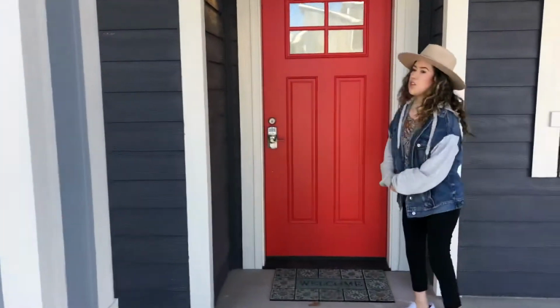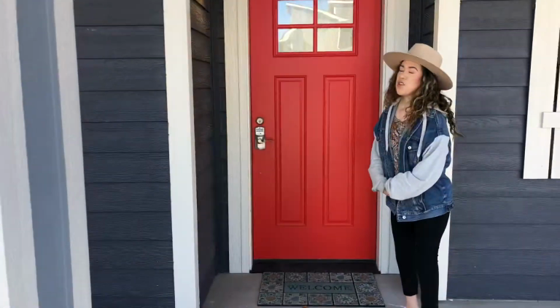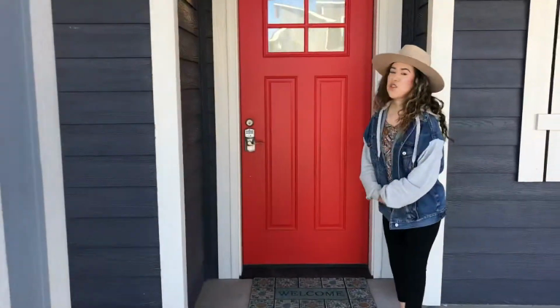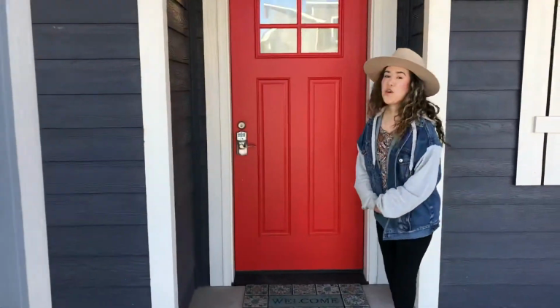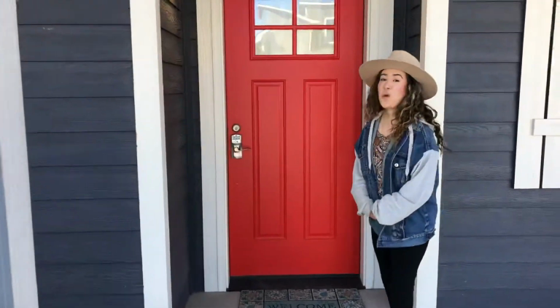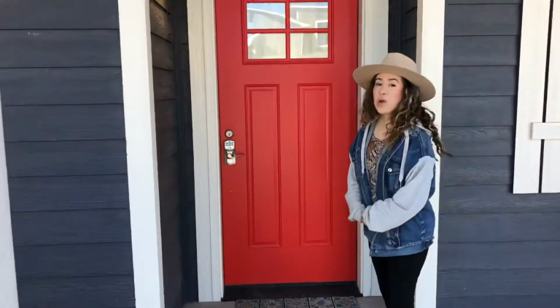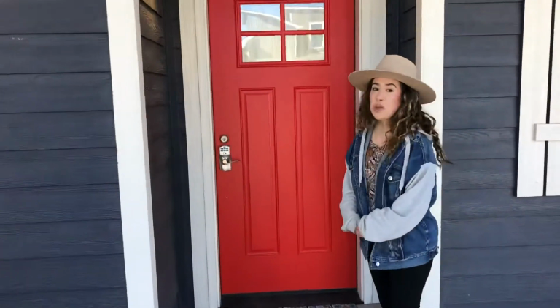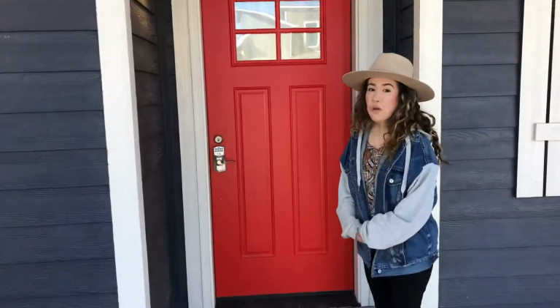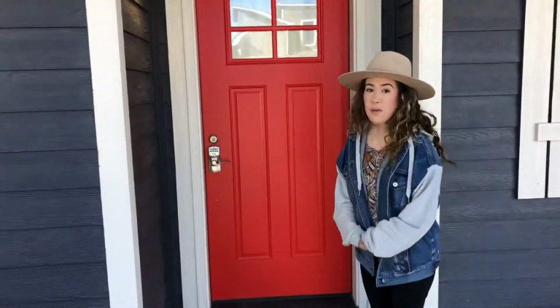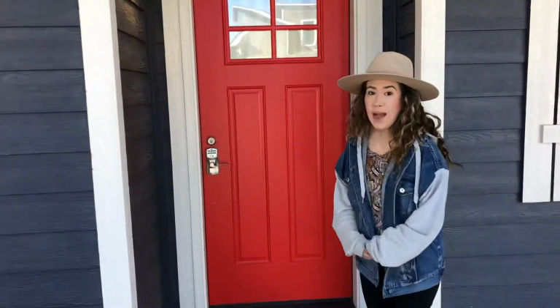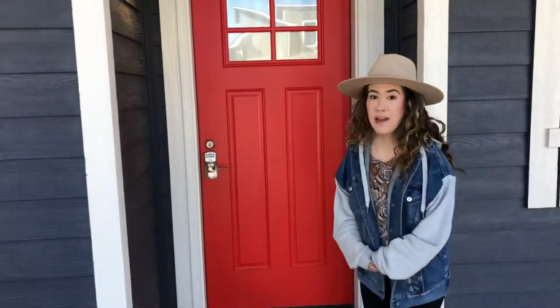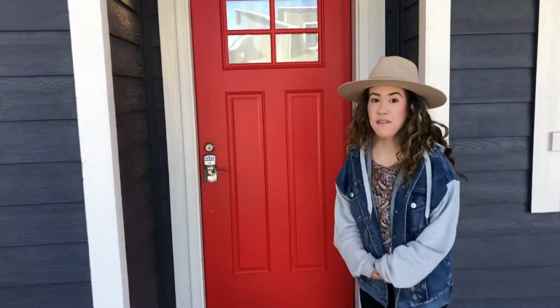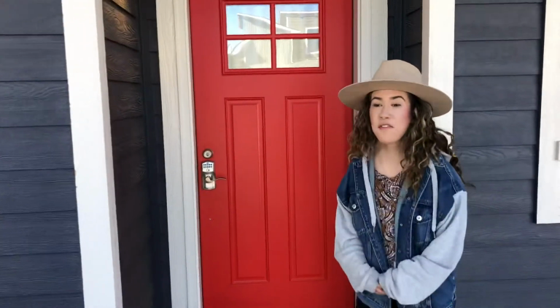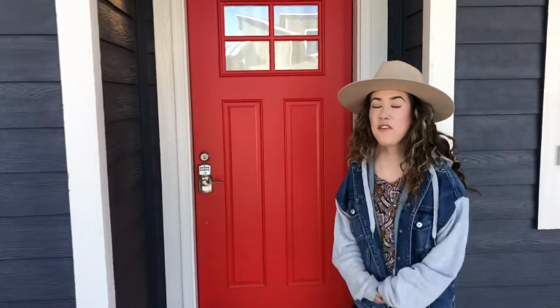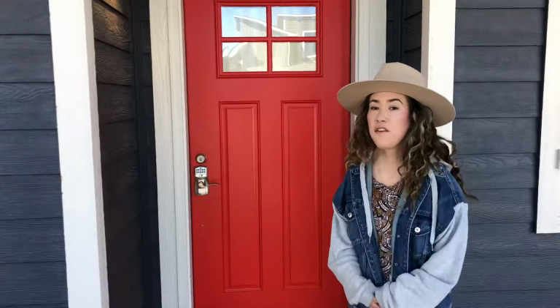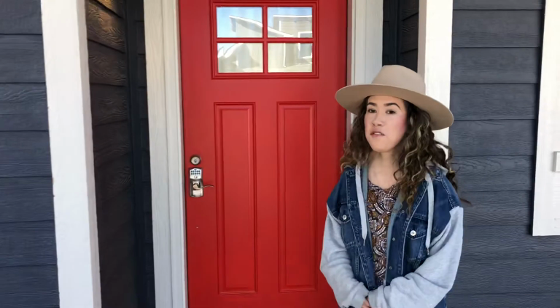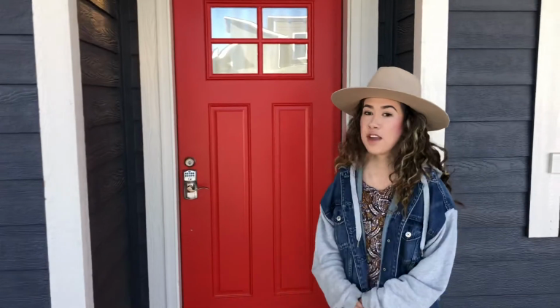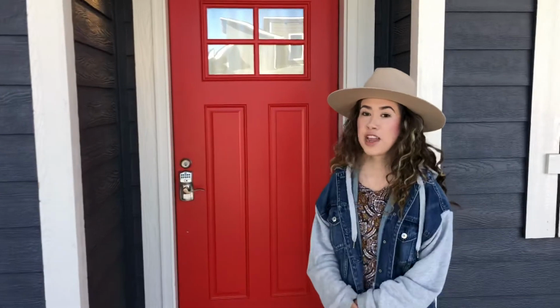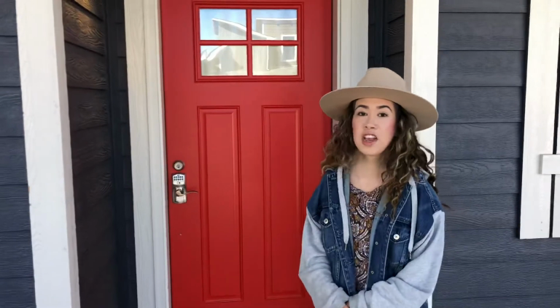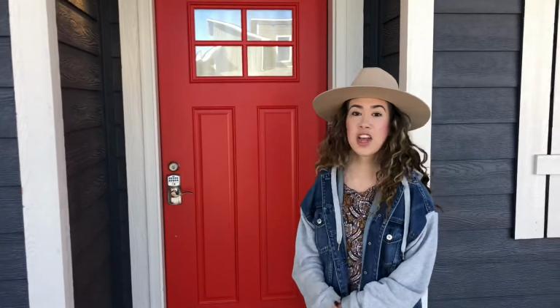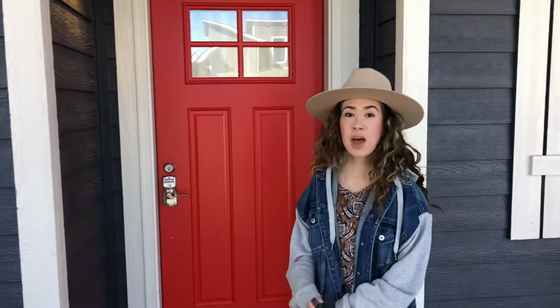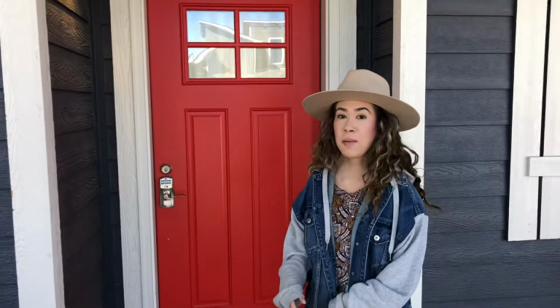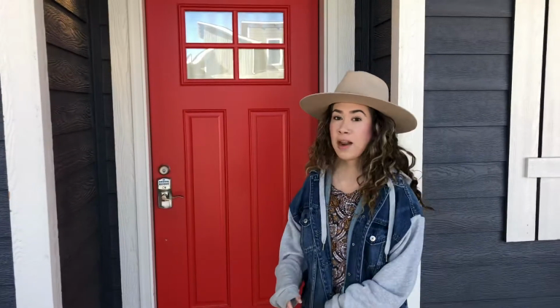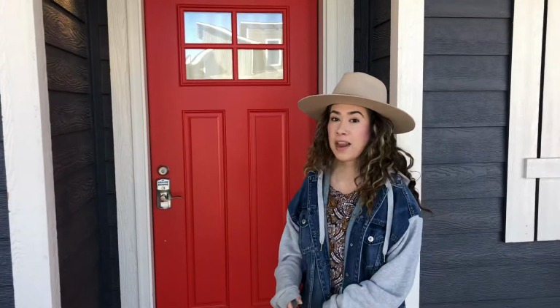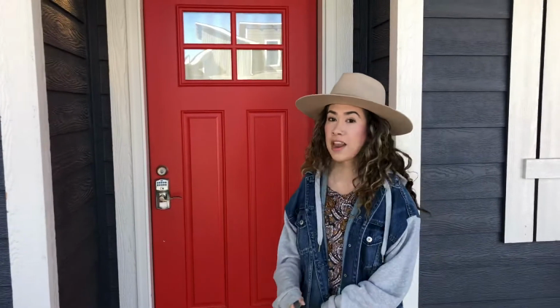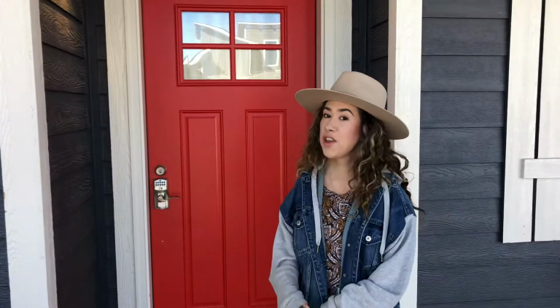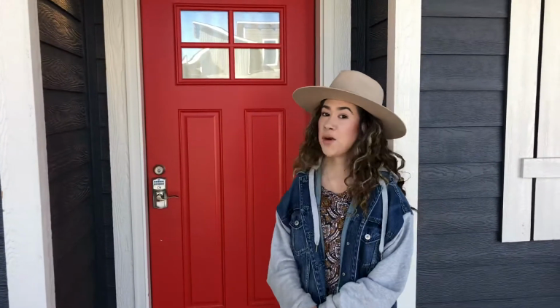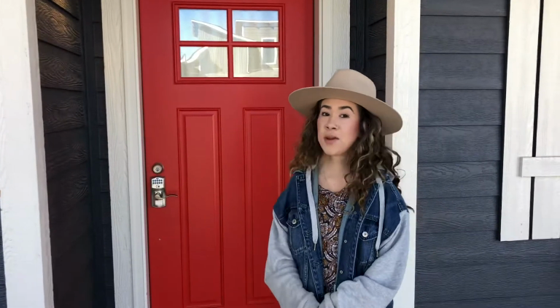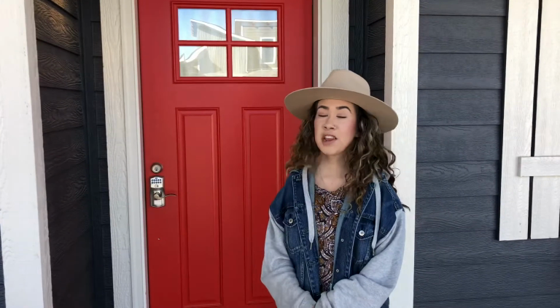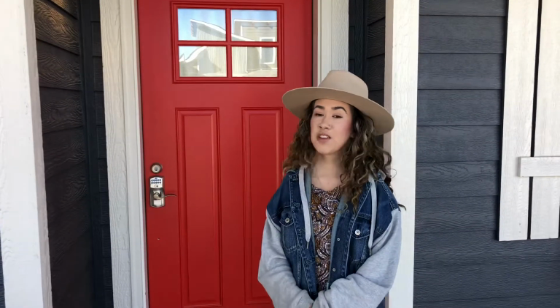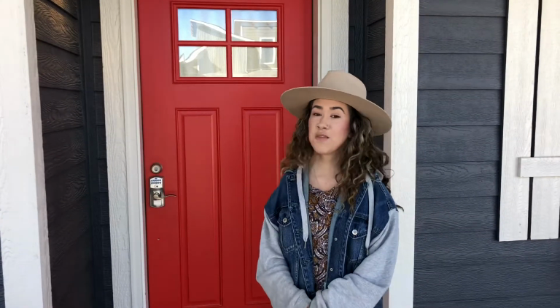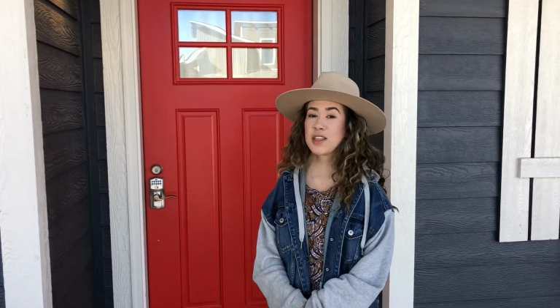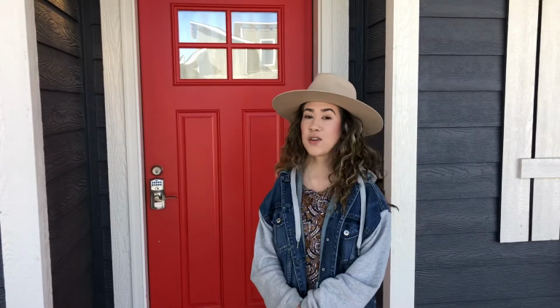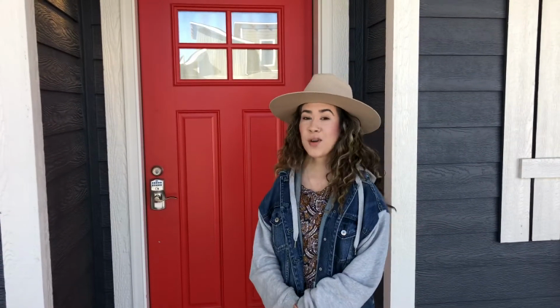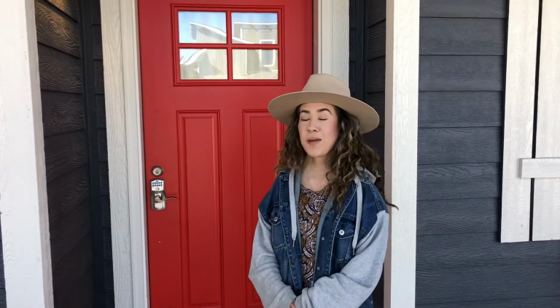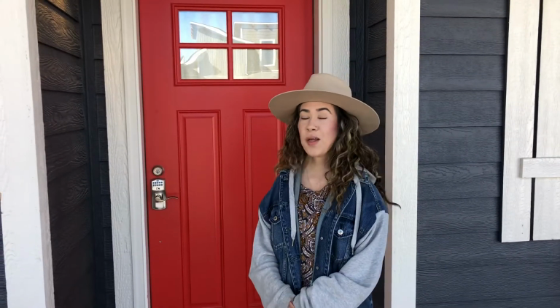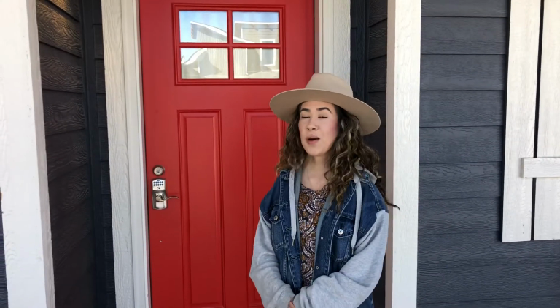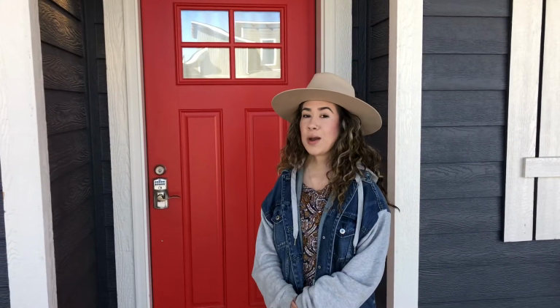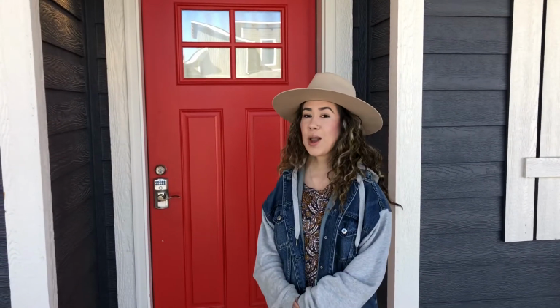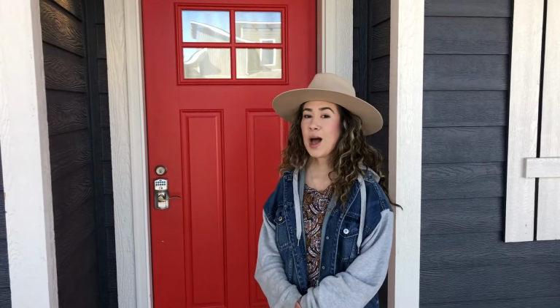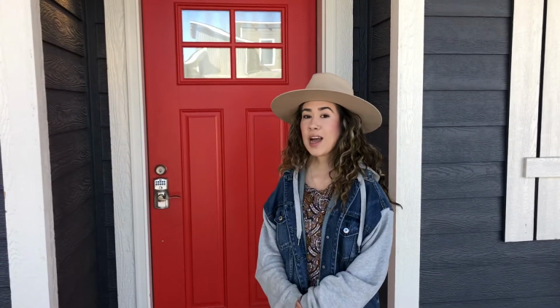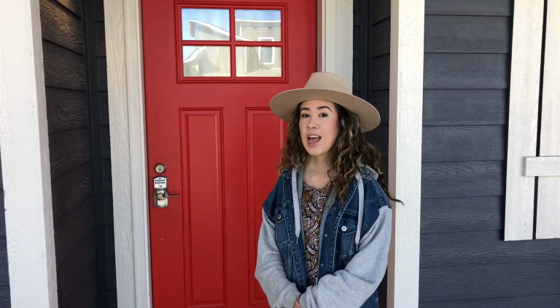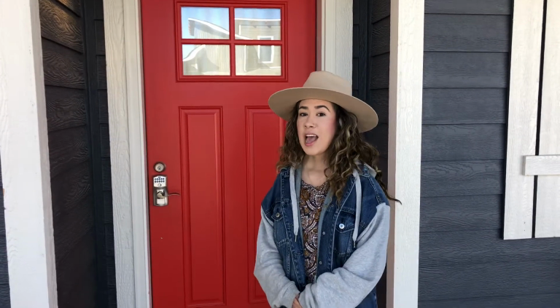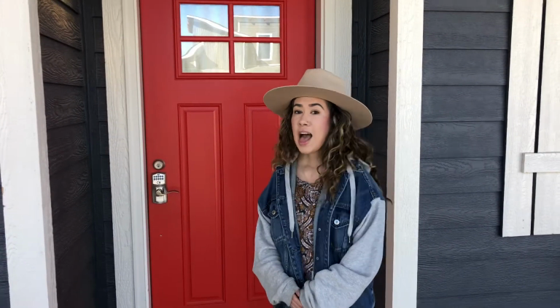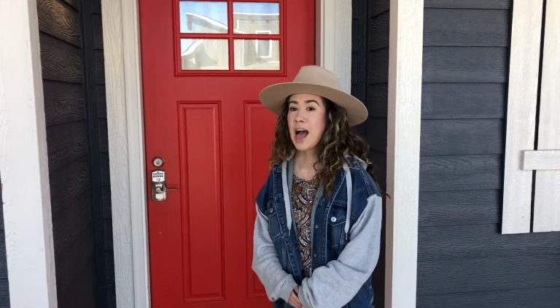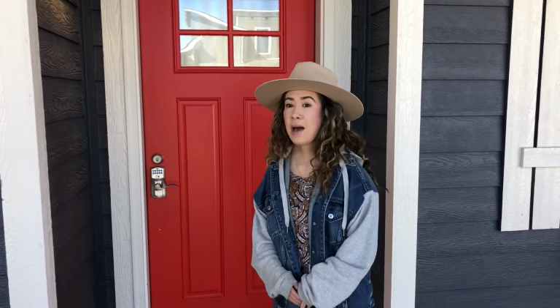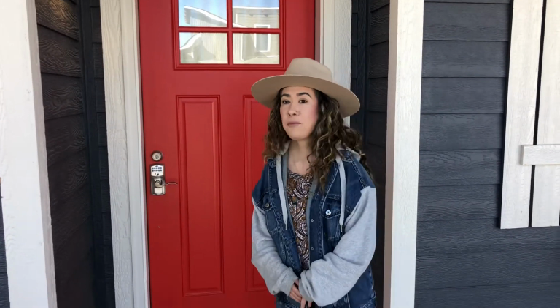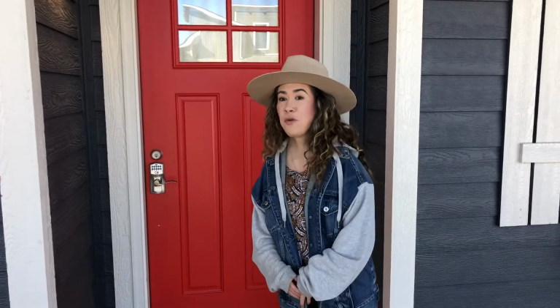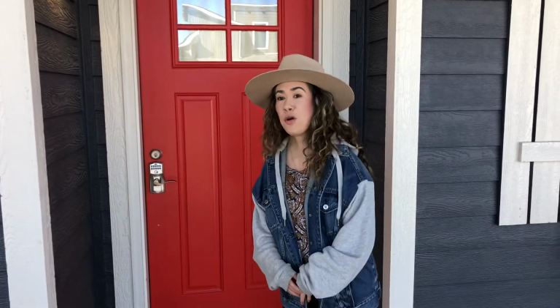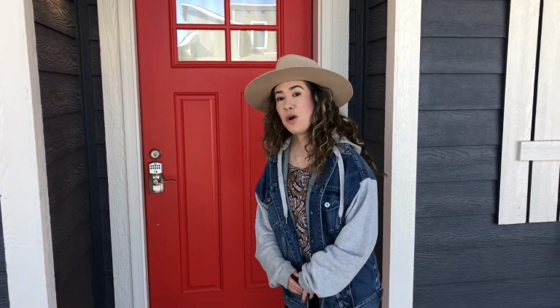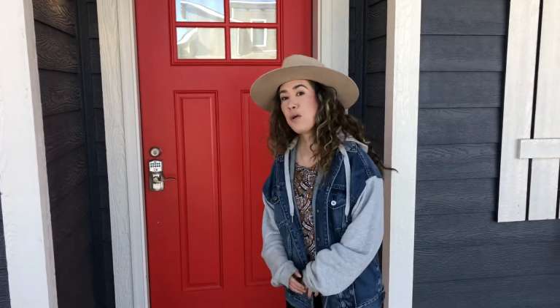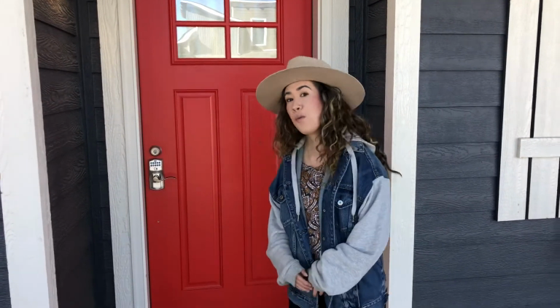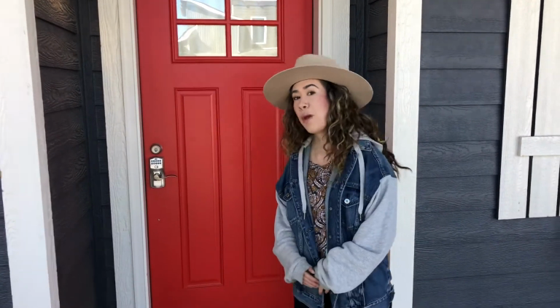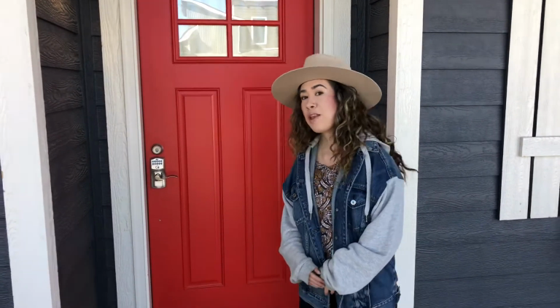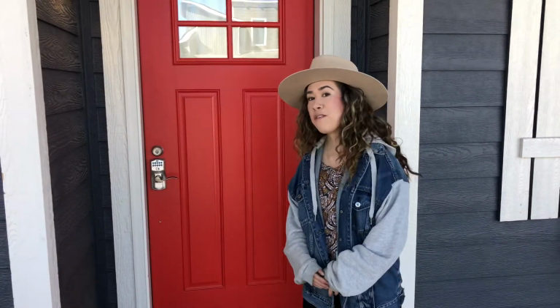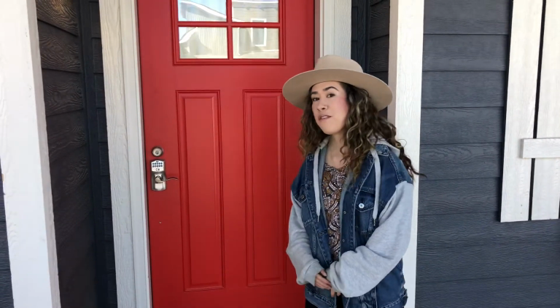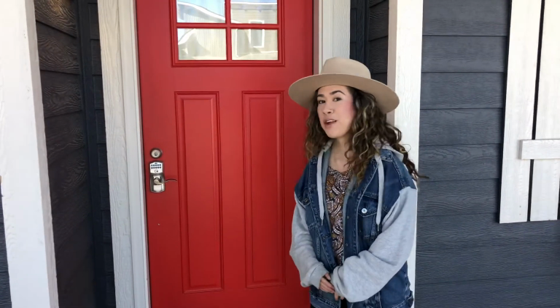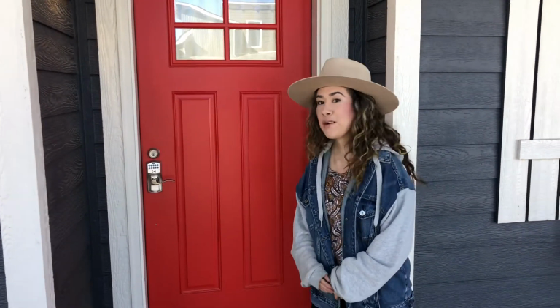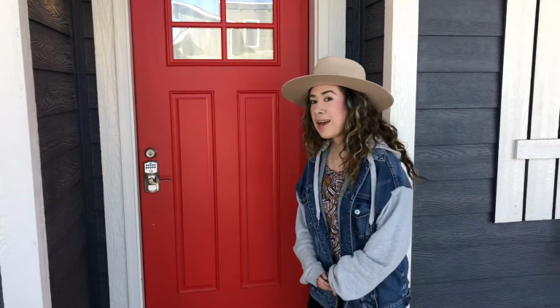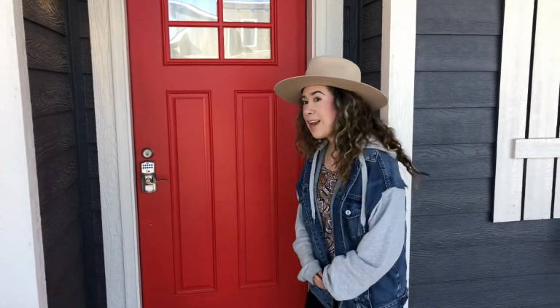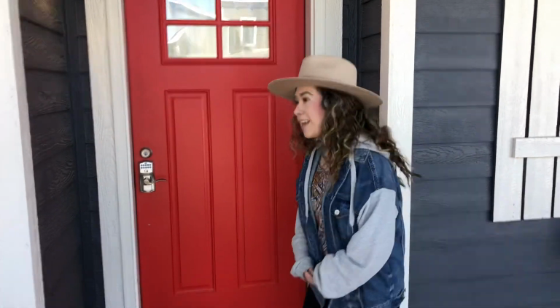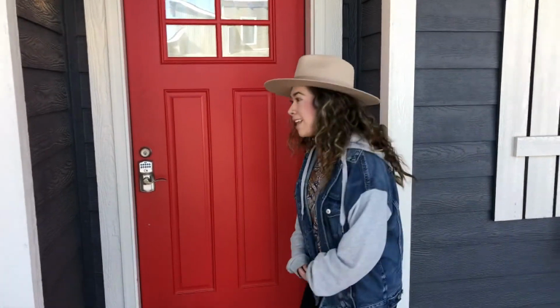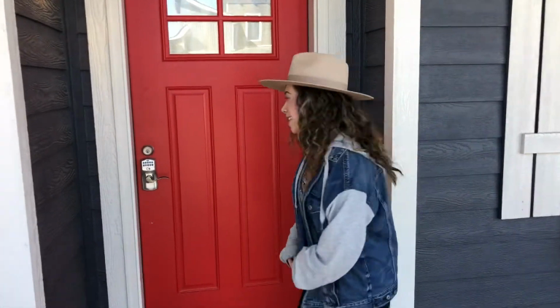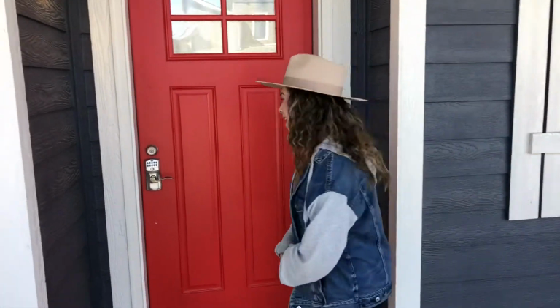When you arrive, feel free to come on in. No need to ring the doorbell — we're waiting for you right inside.